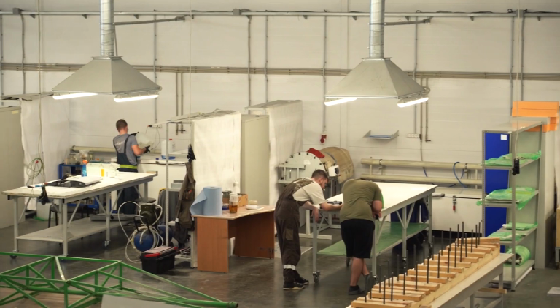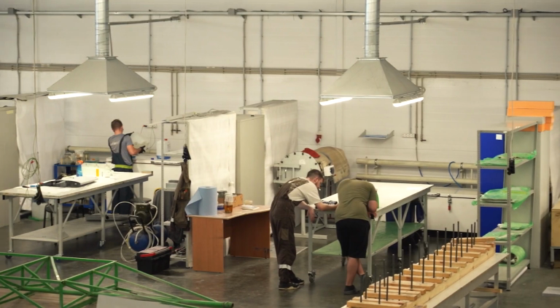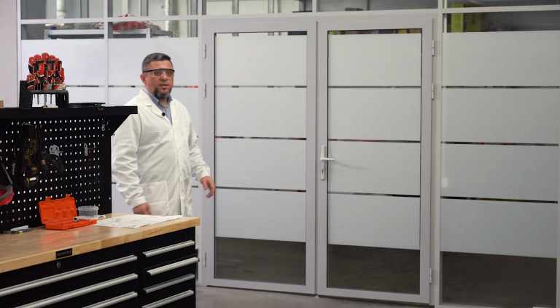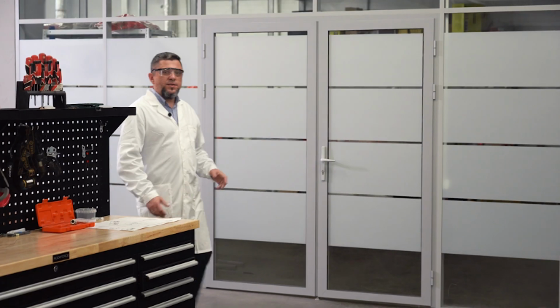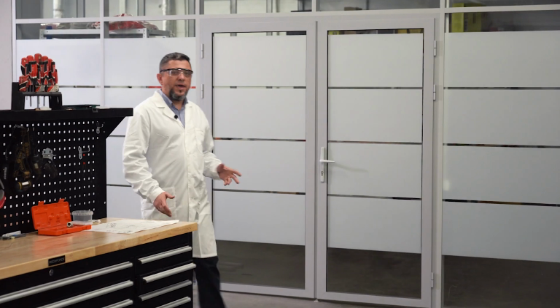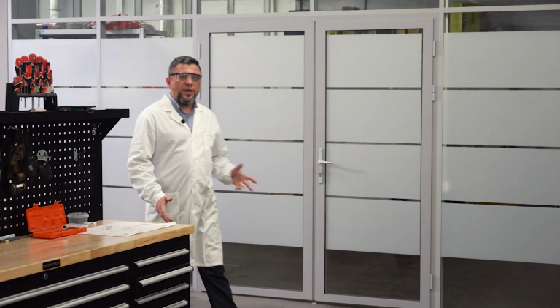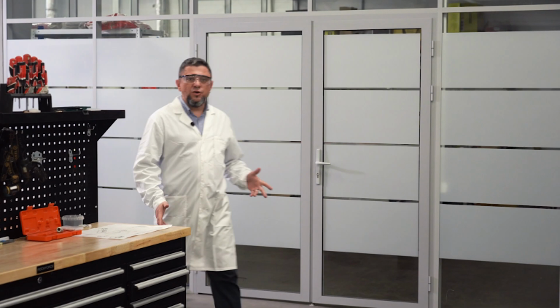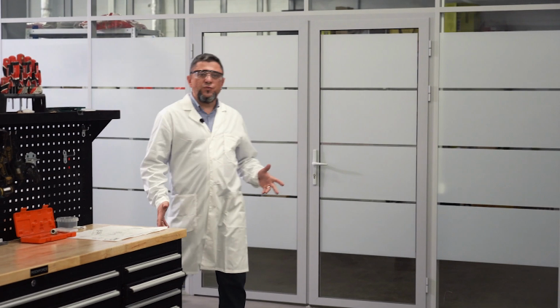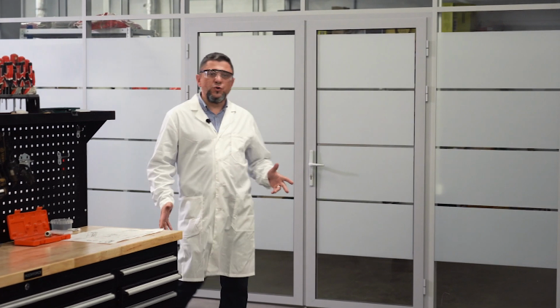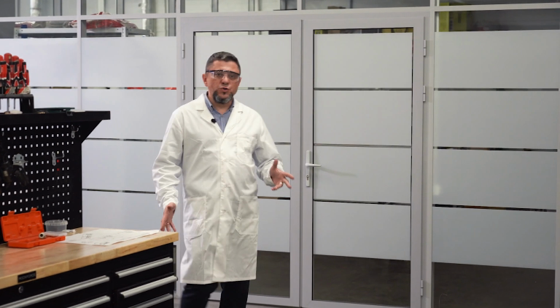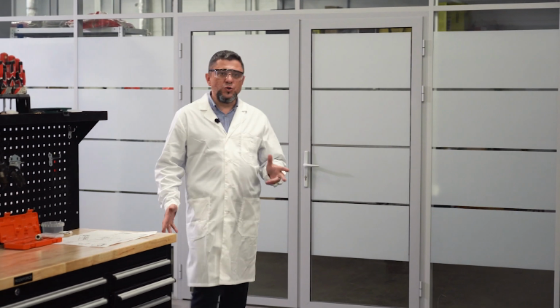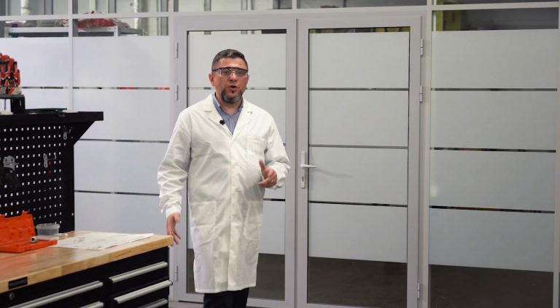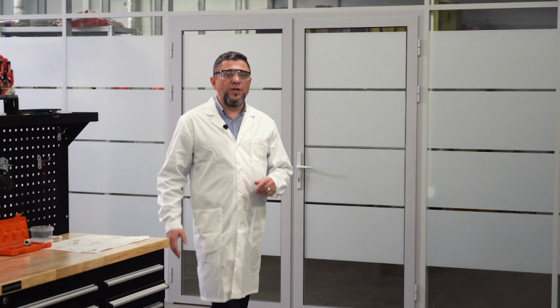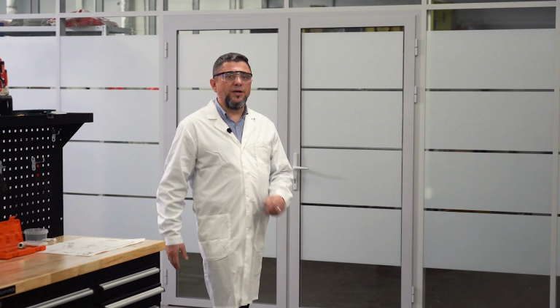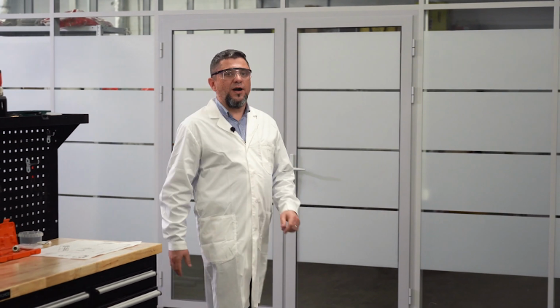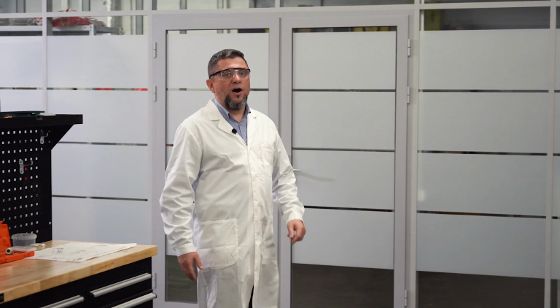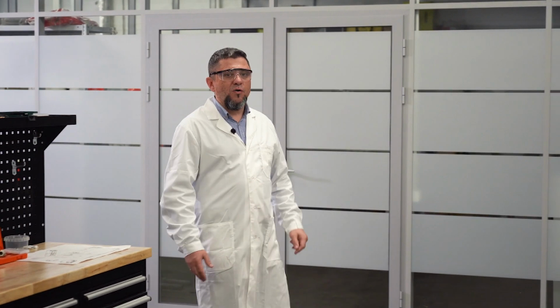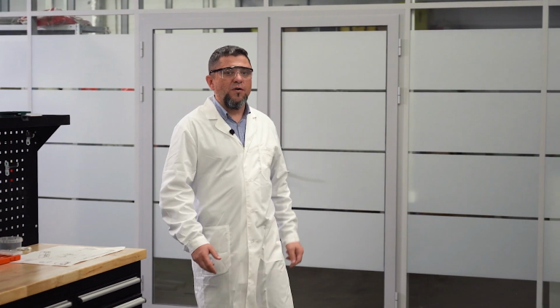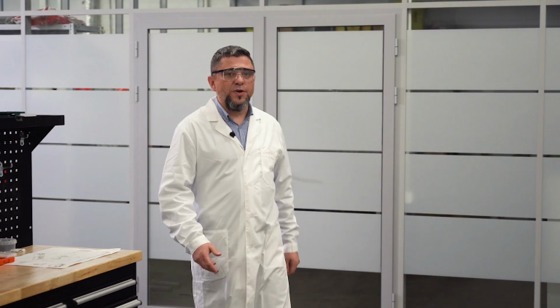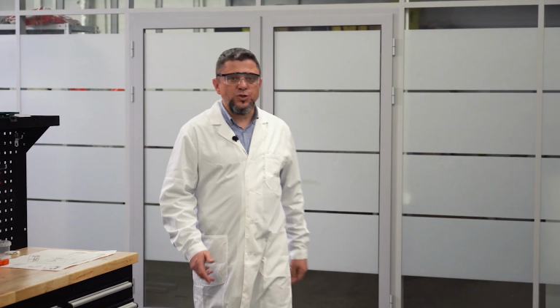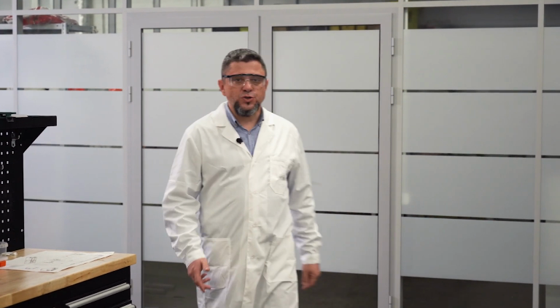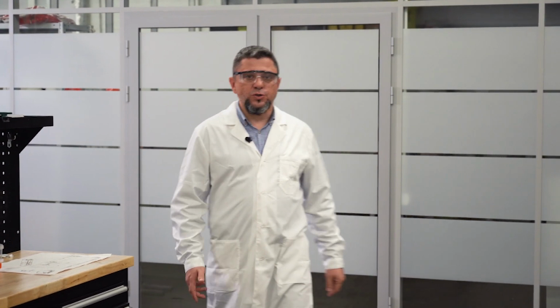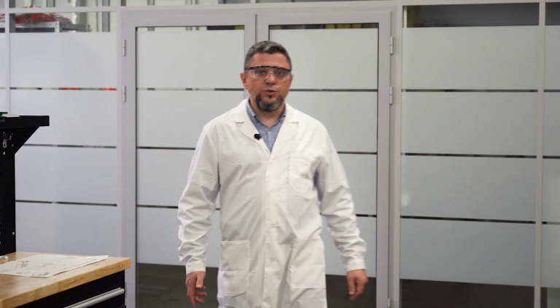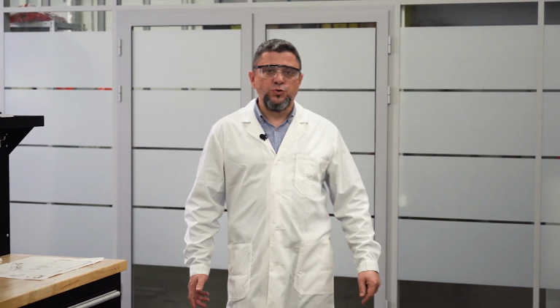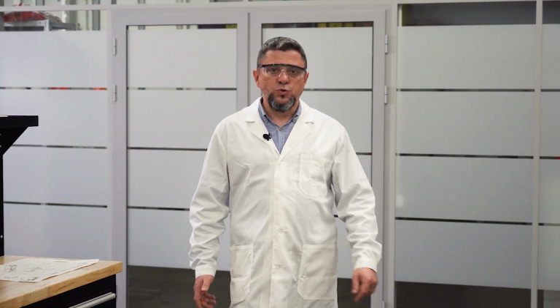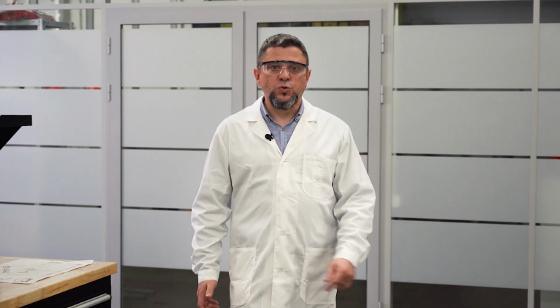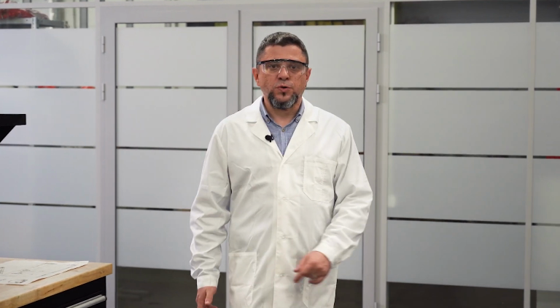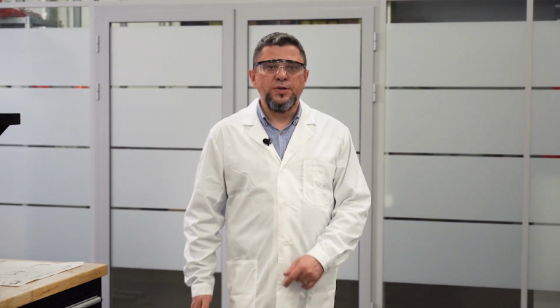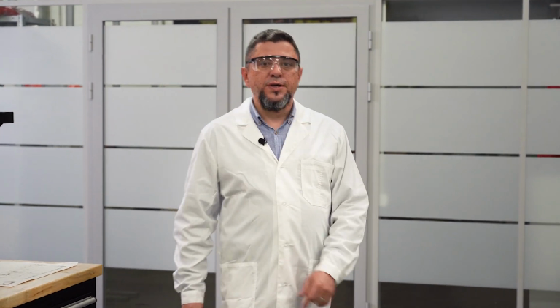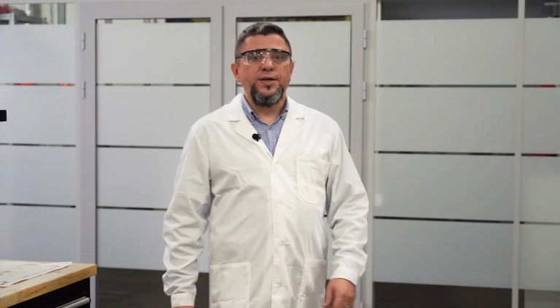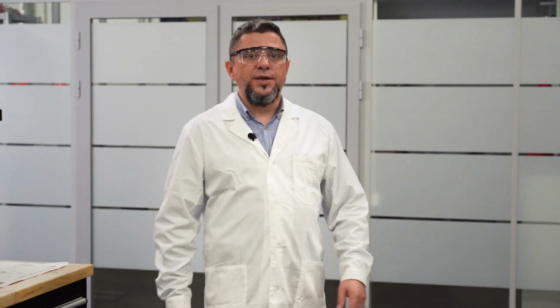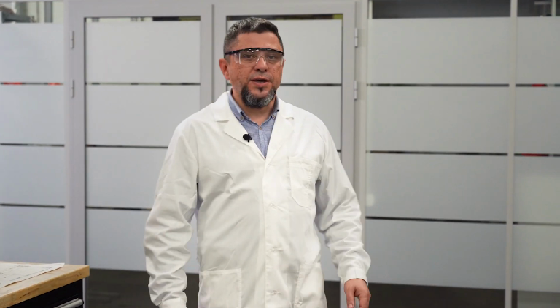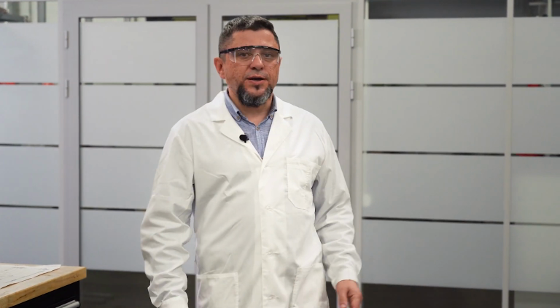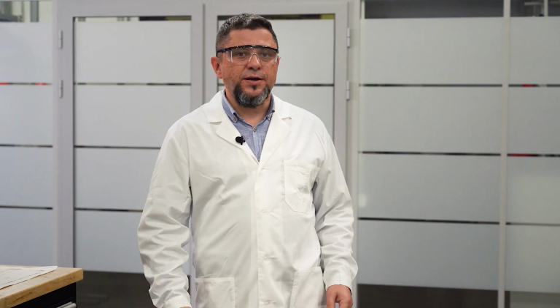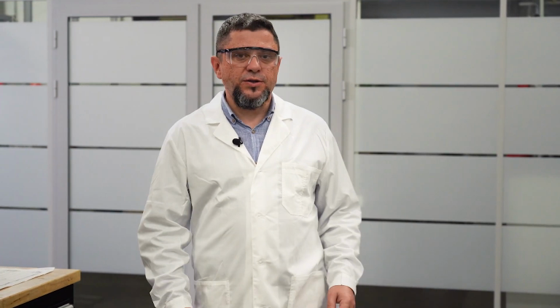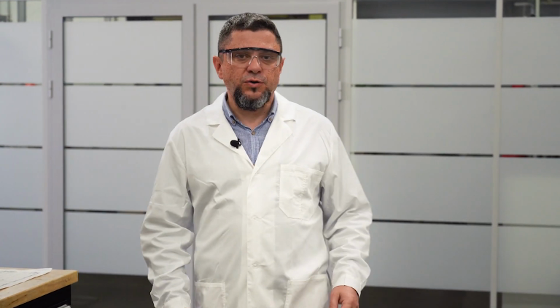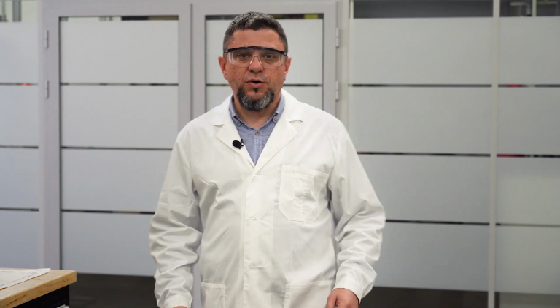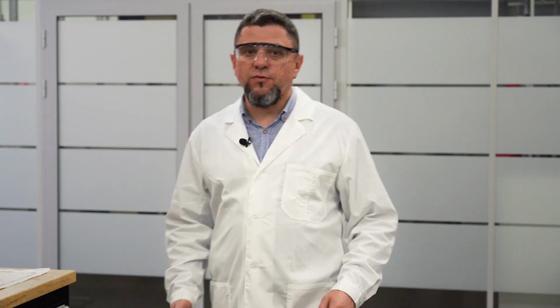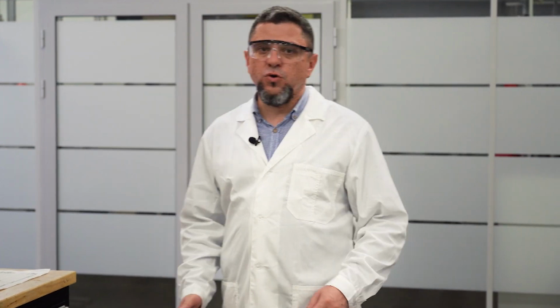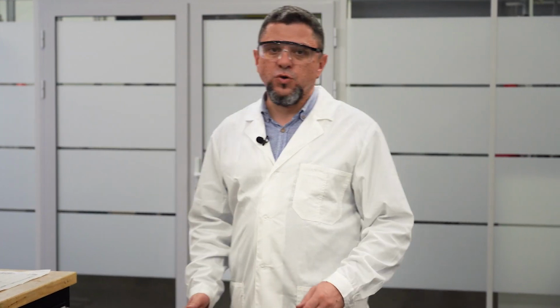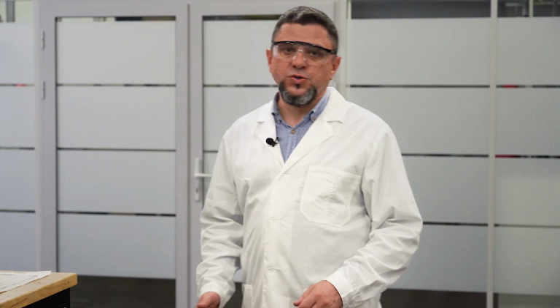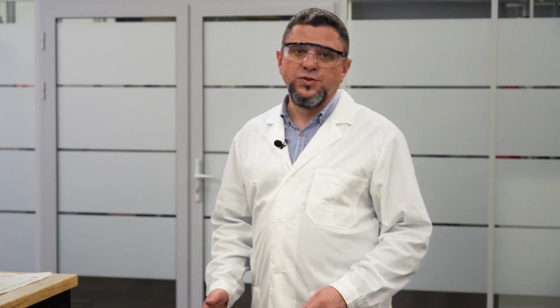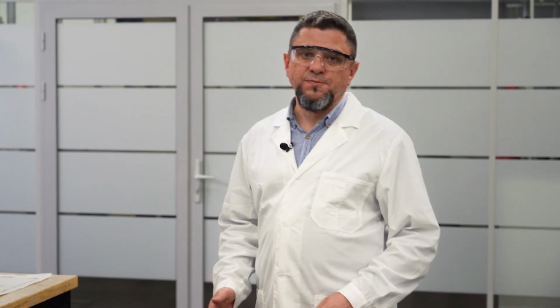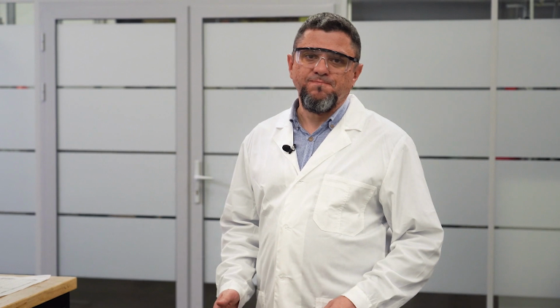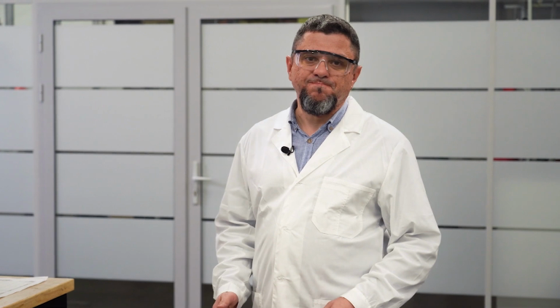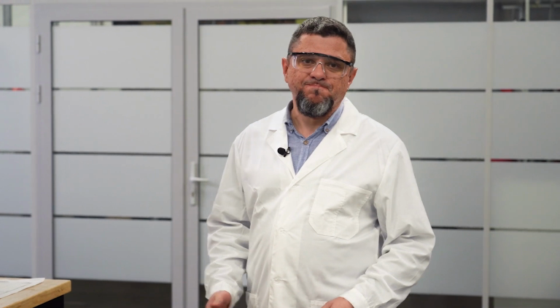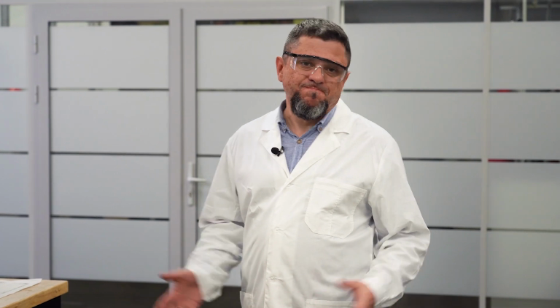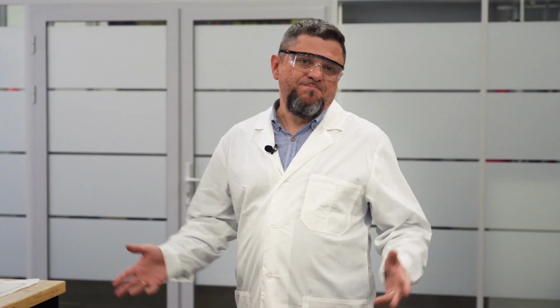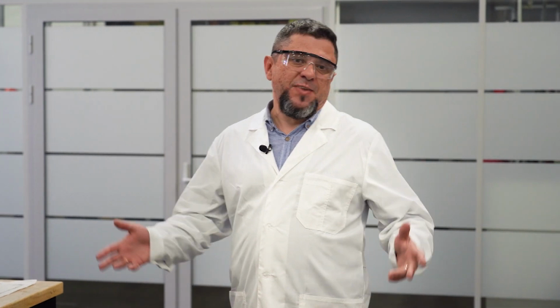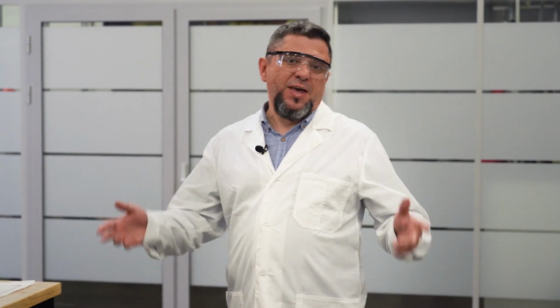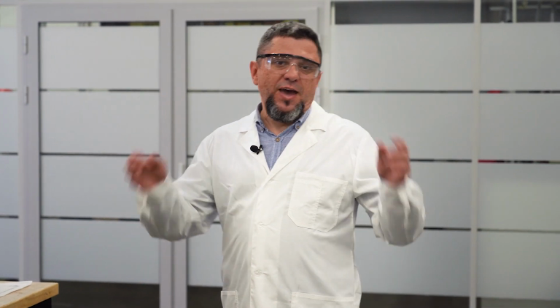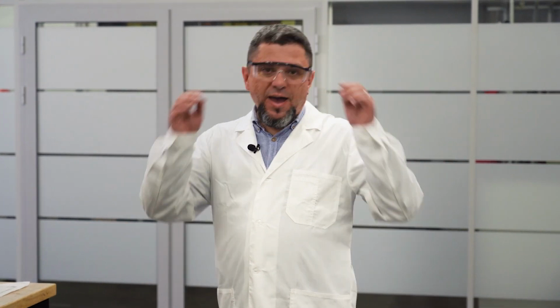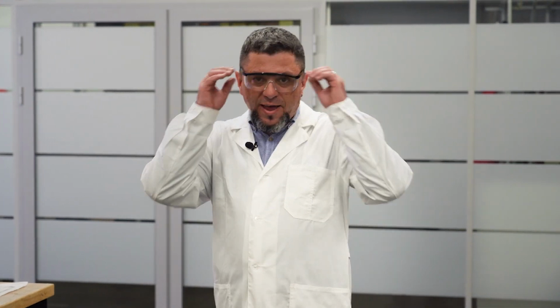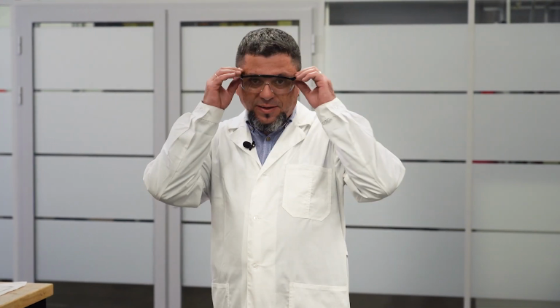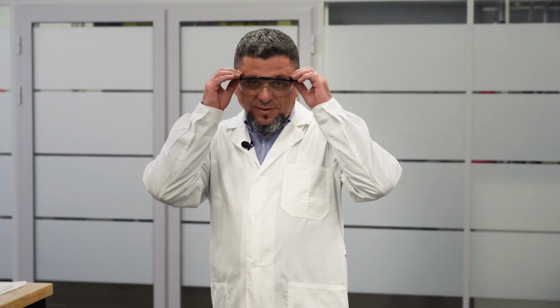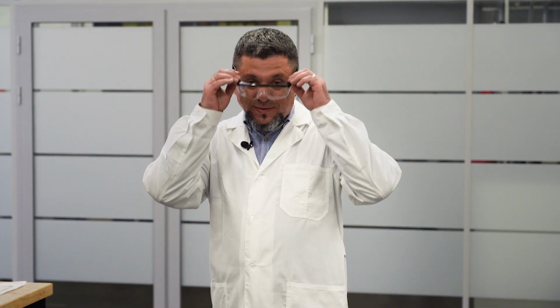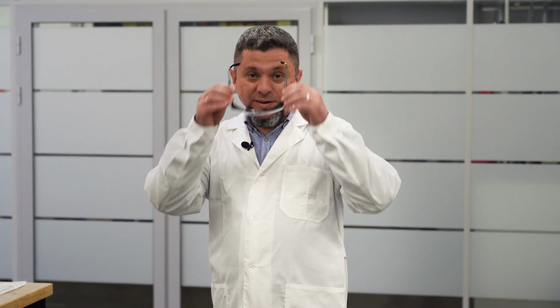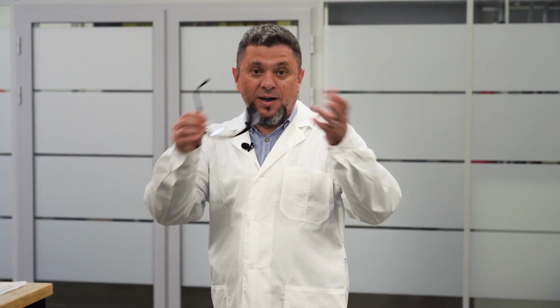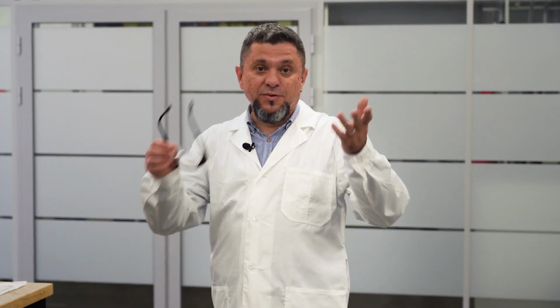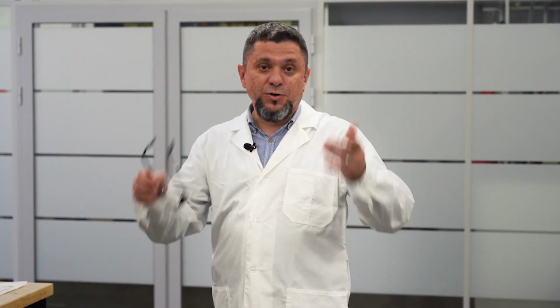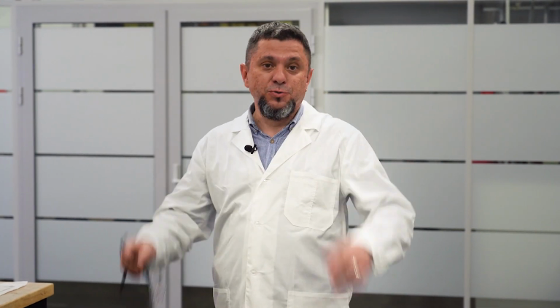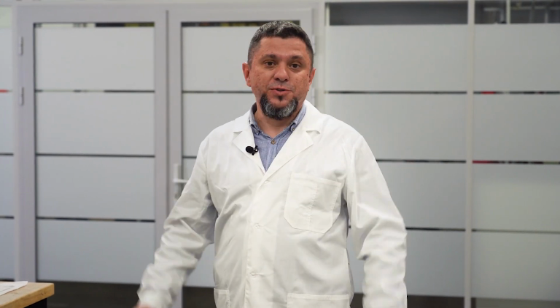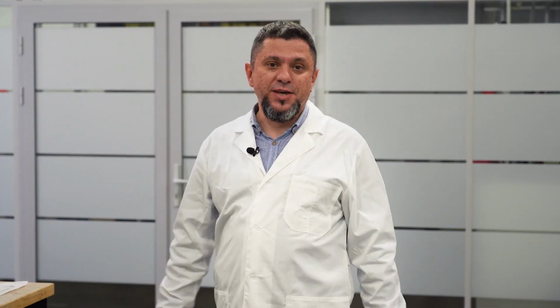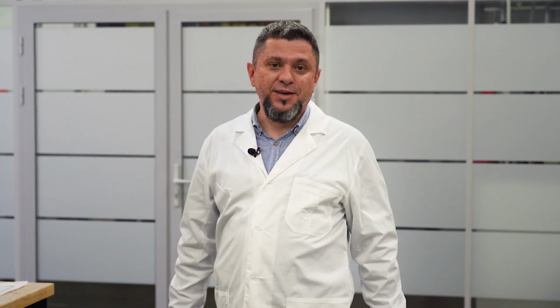Thank you for joining our virtual tour here at UOVOS. Have a good day.